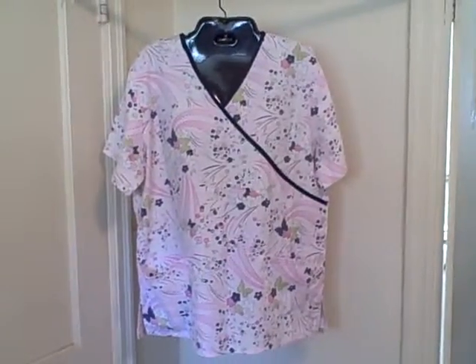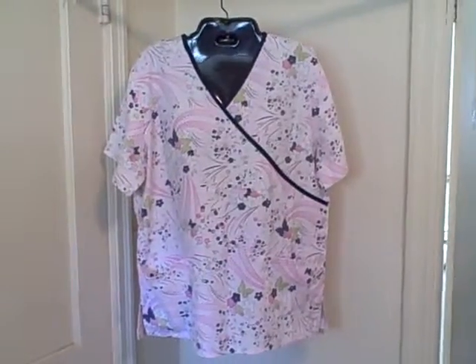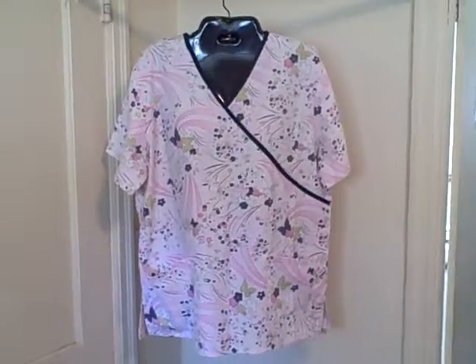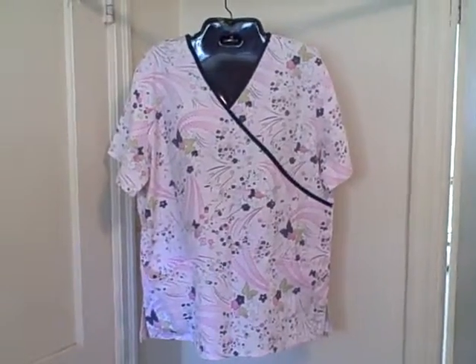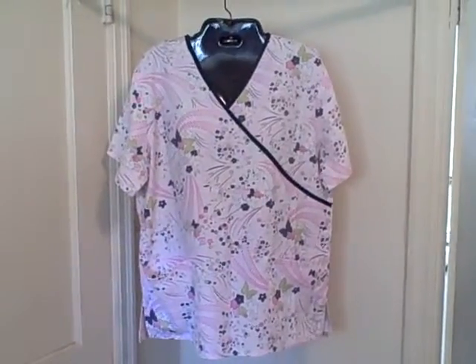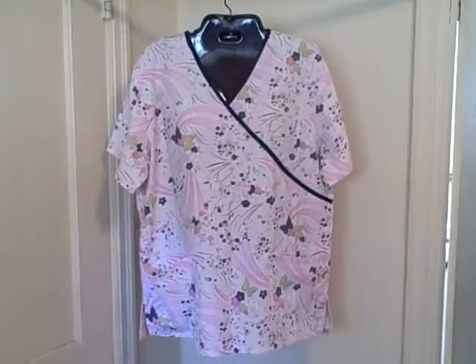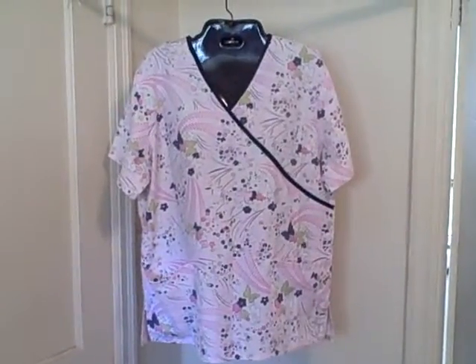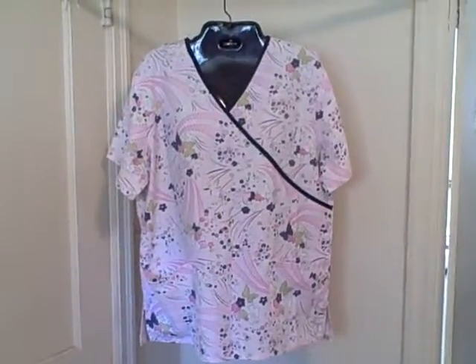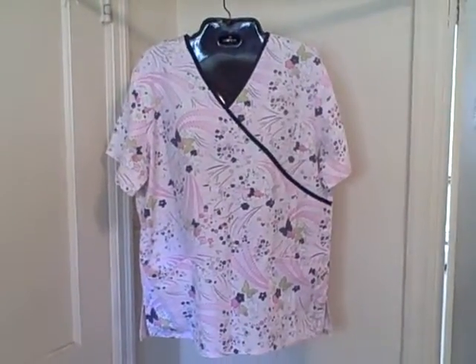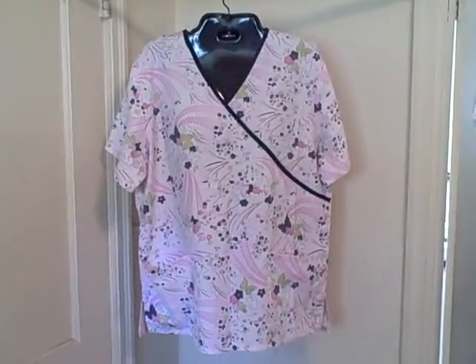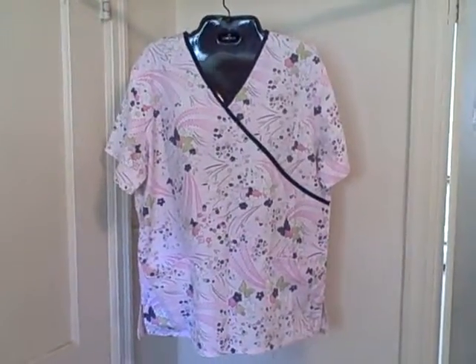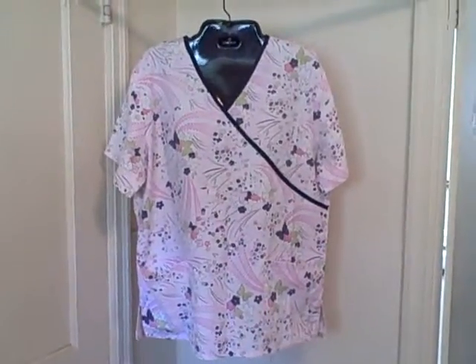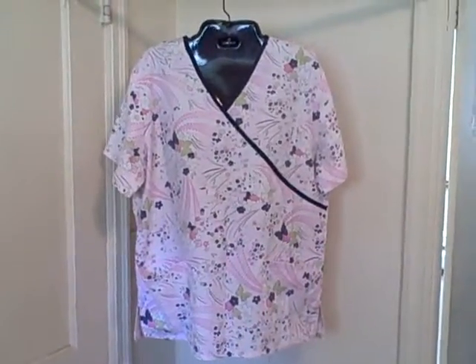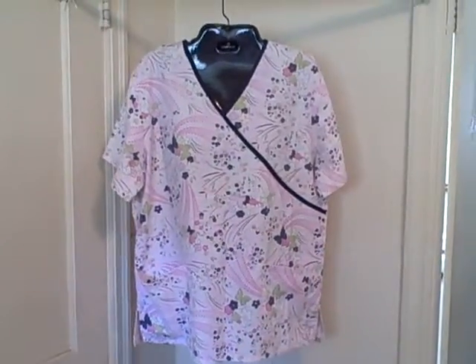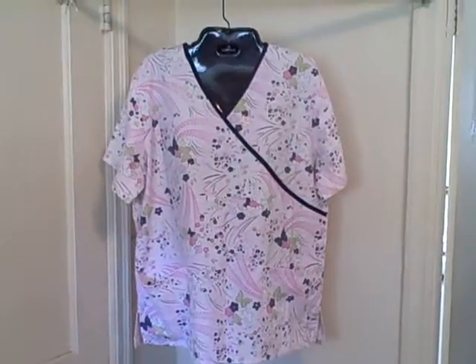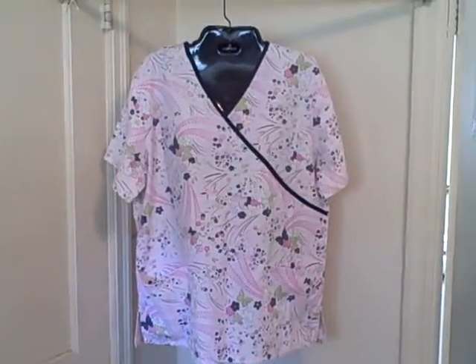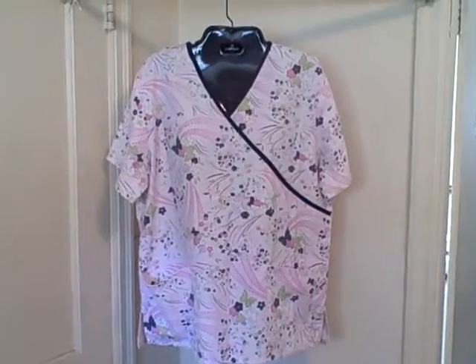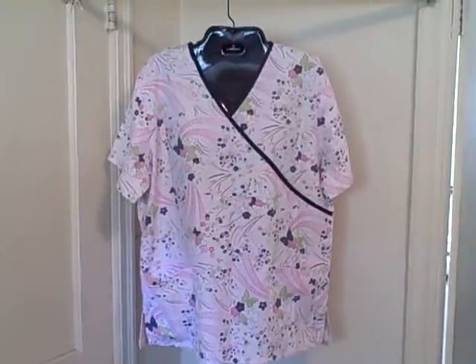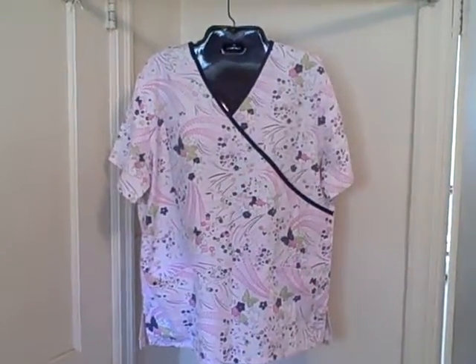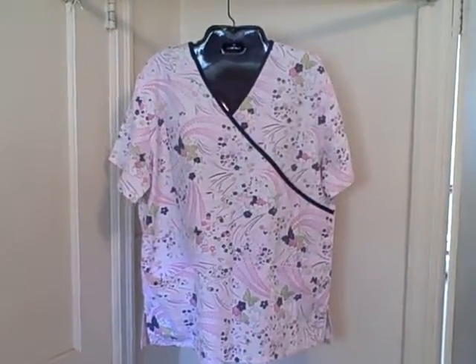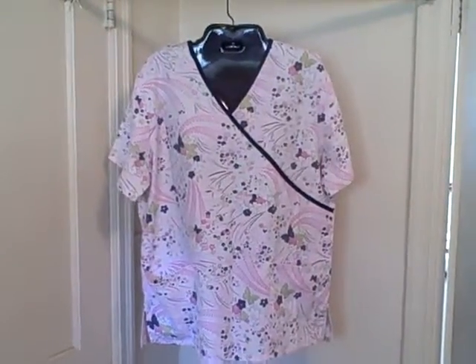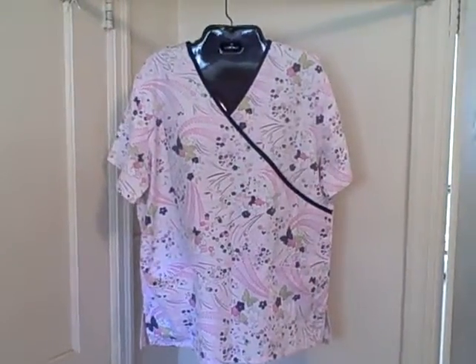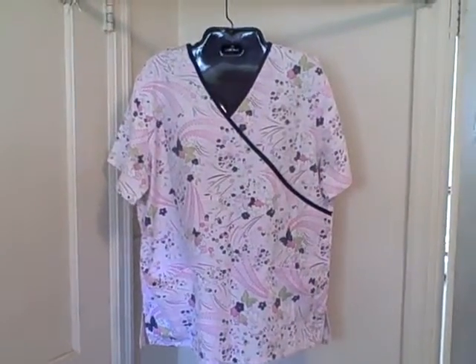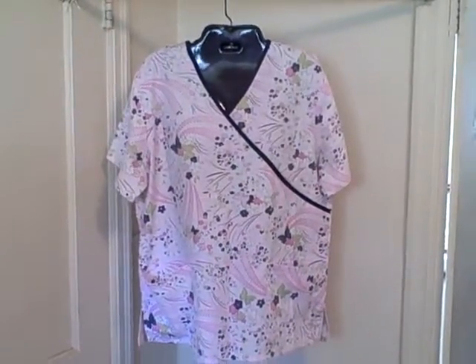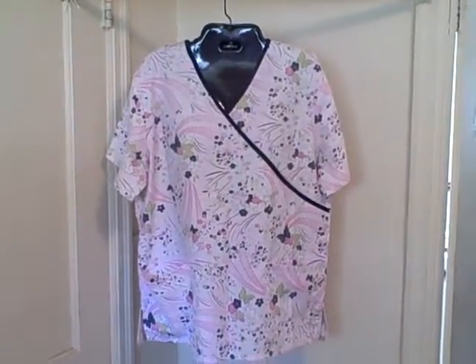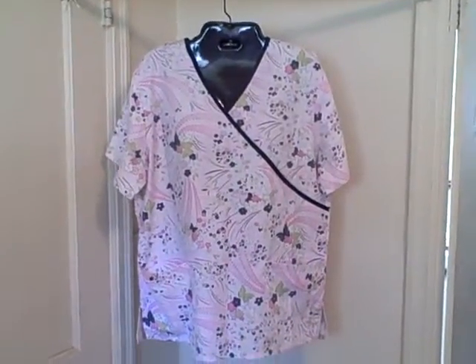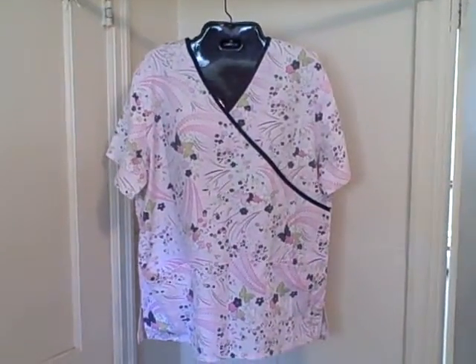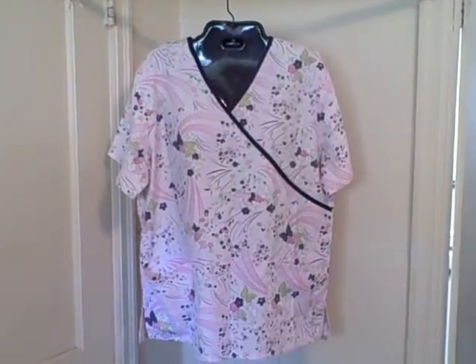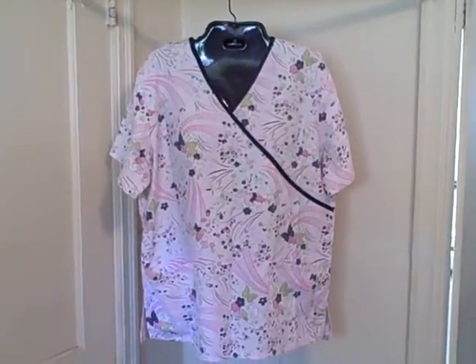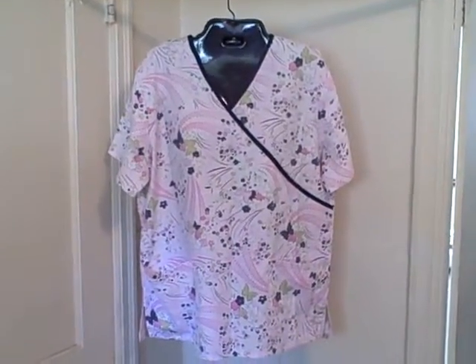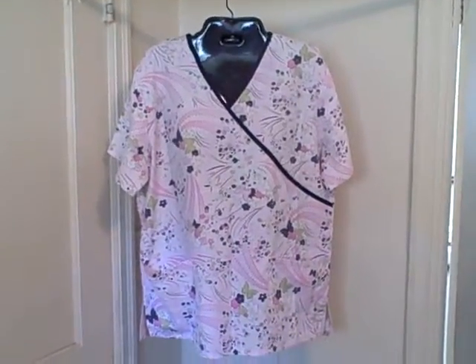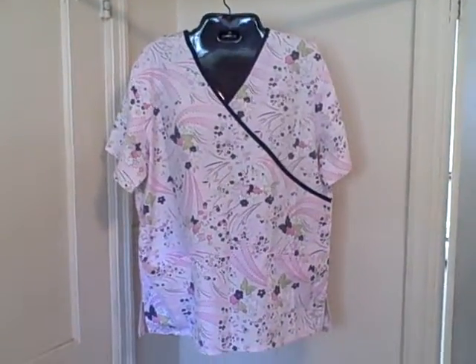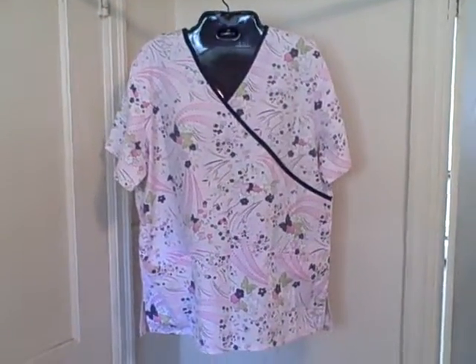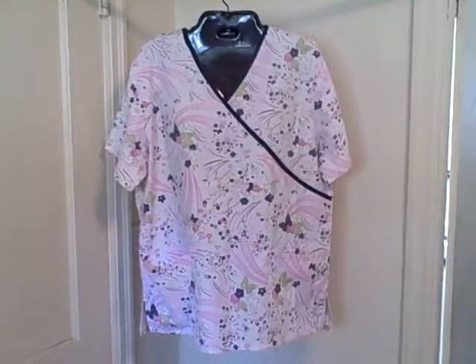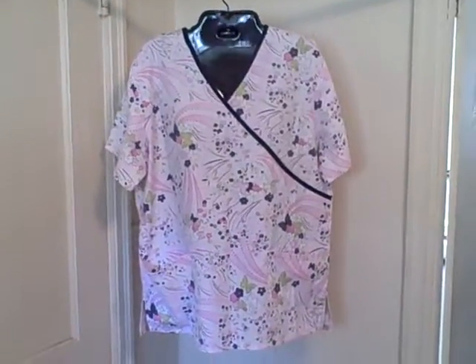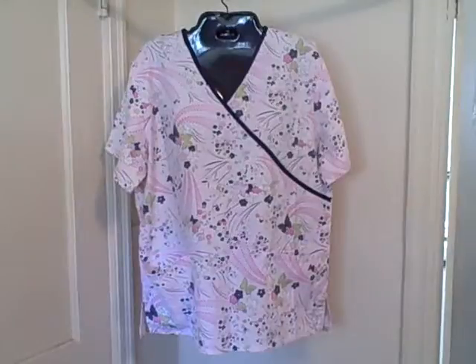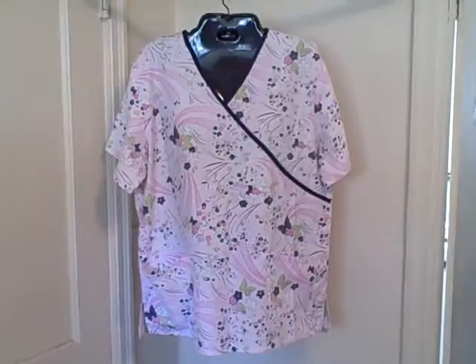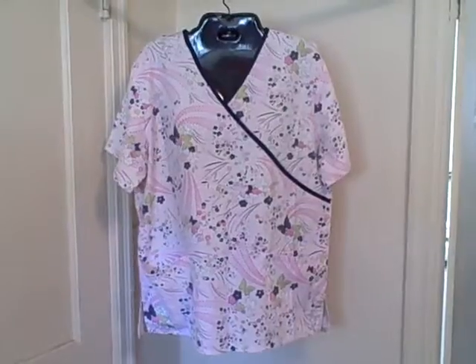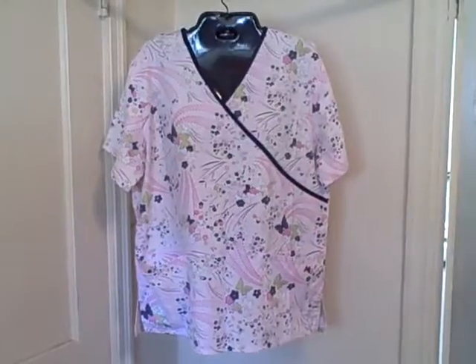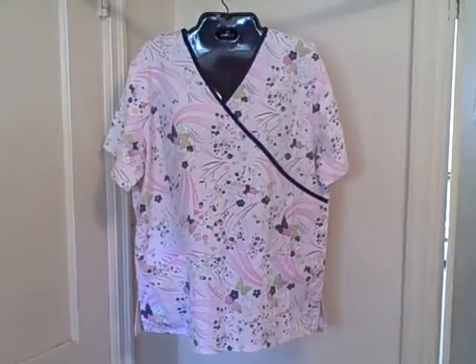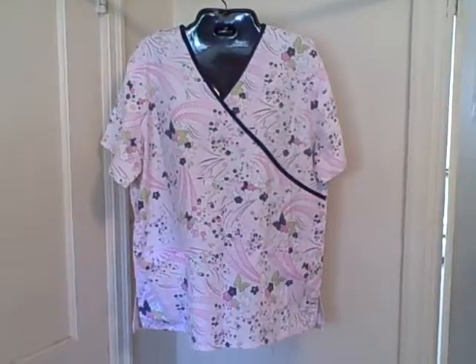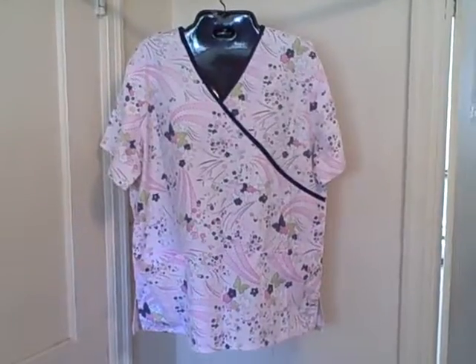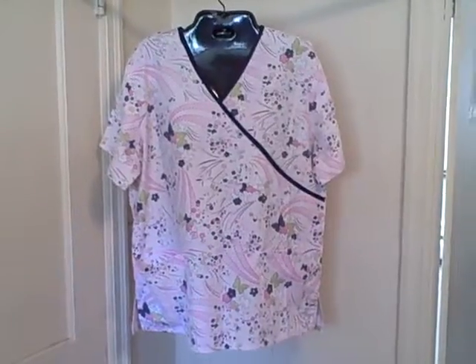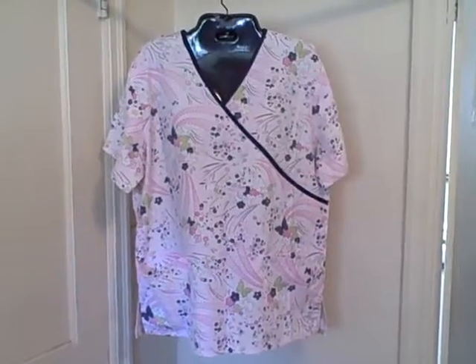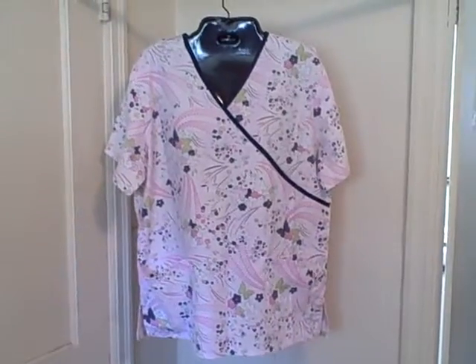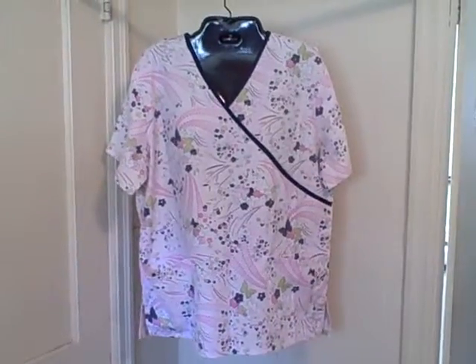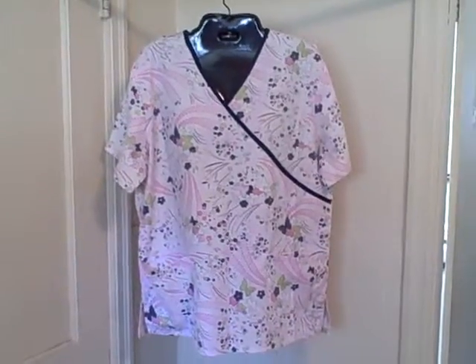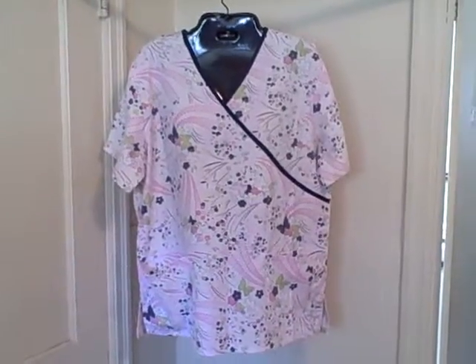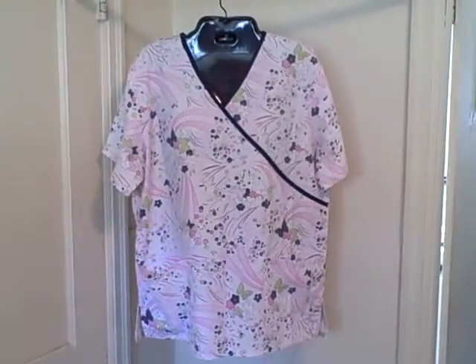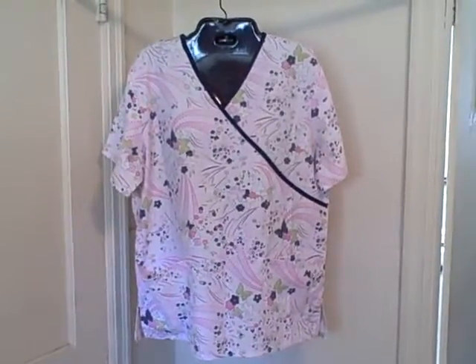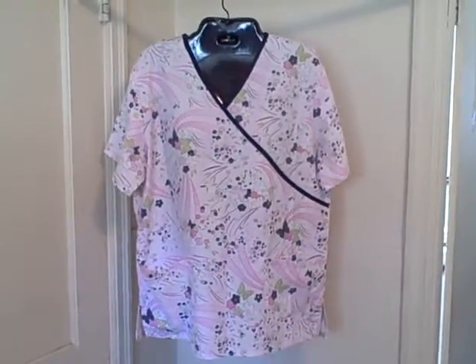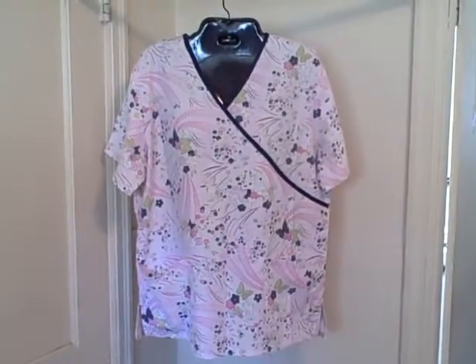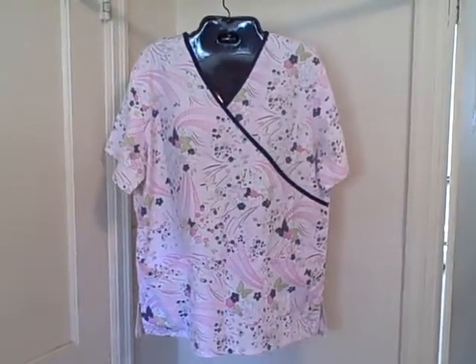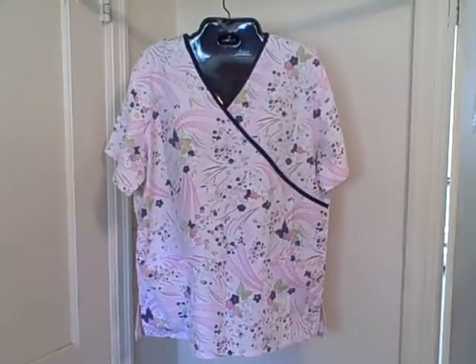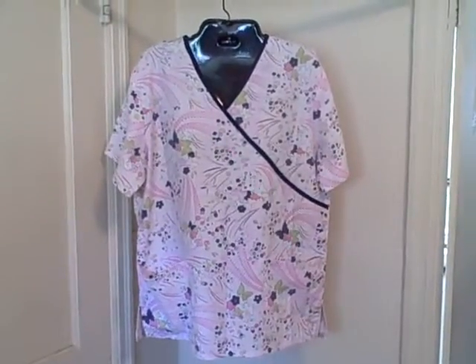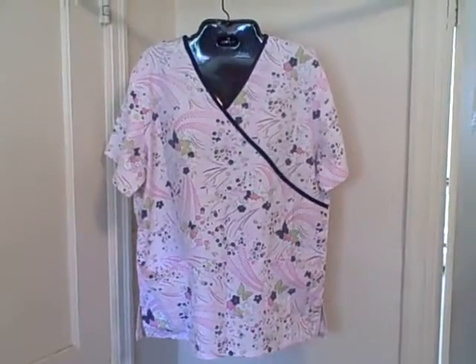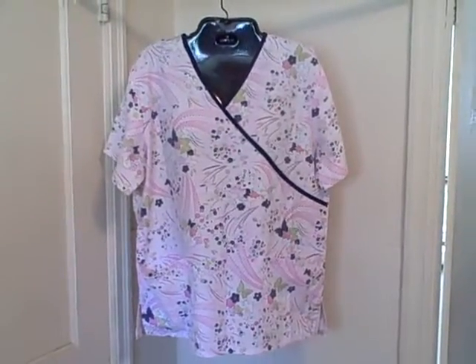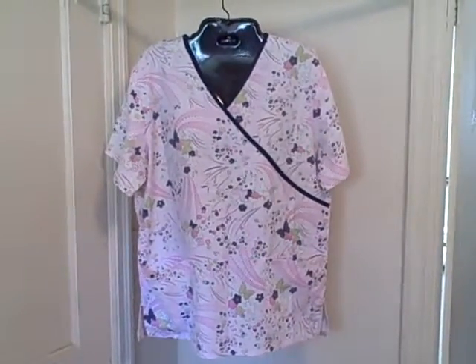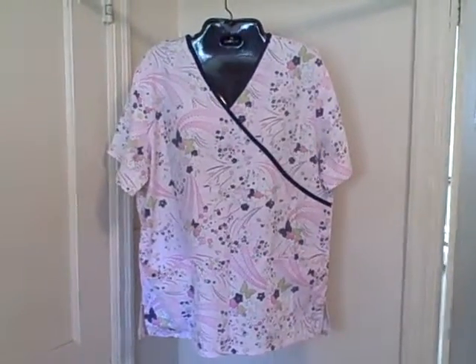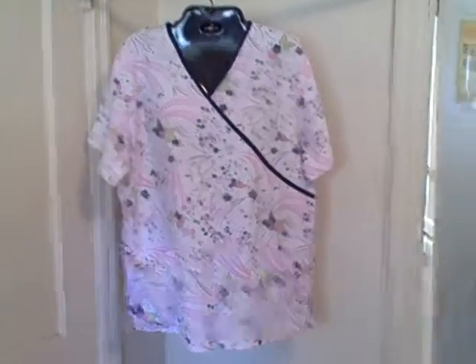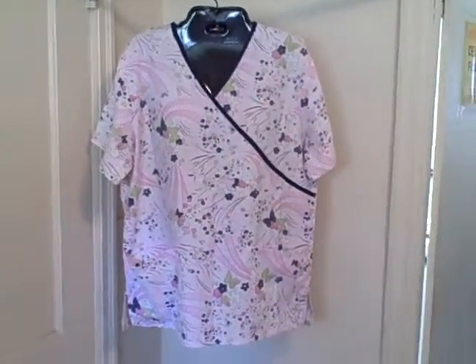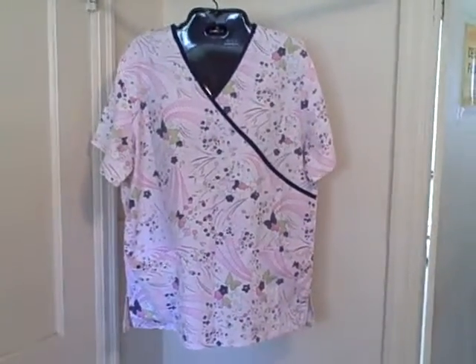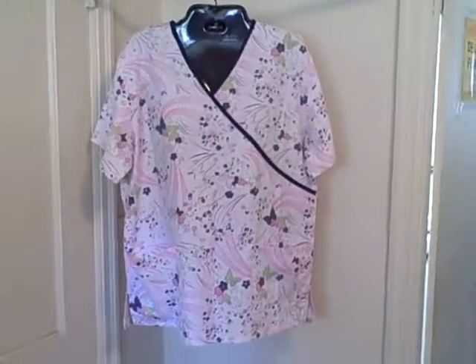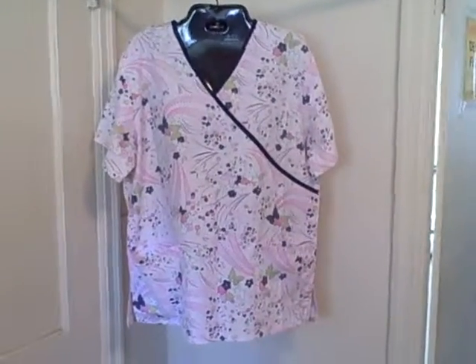SB Scrub, size medium, v-neck, short sleeve, two pocket, pullover. Thank you.